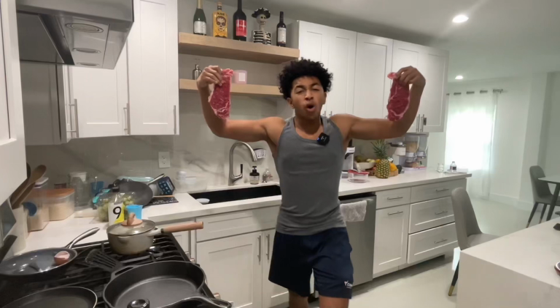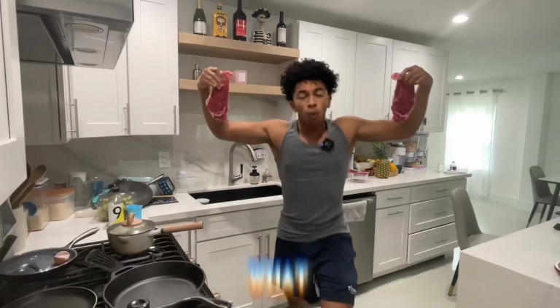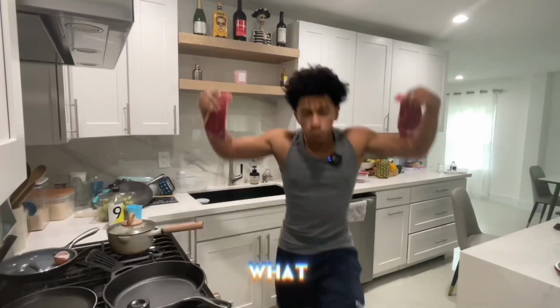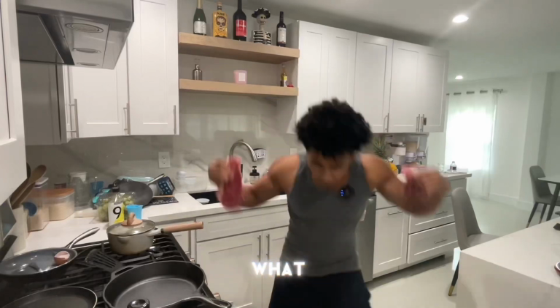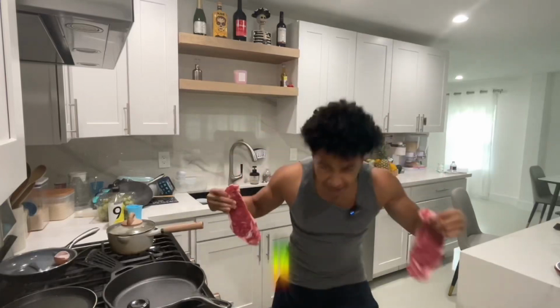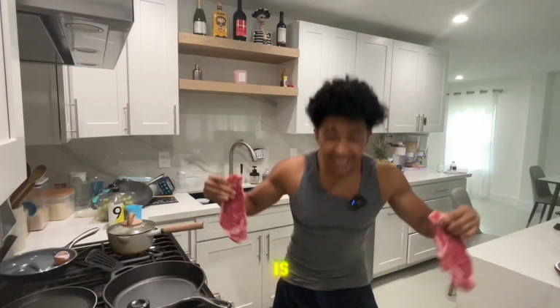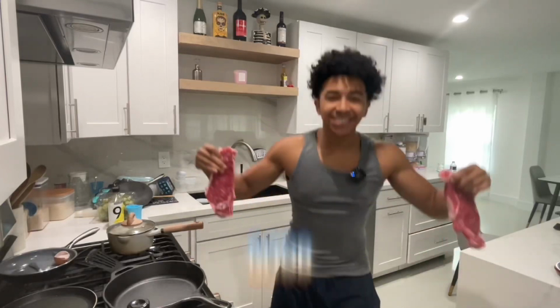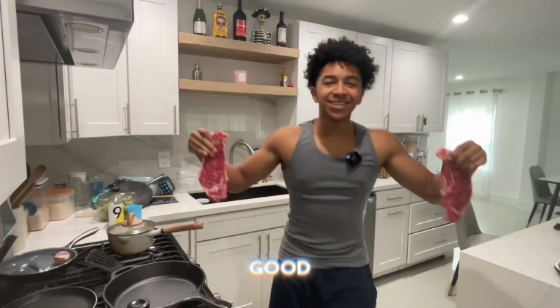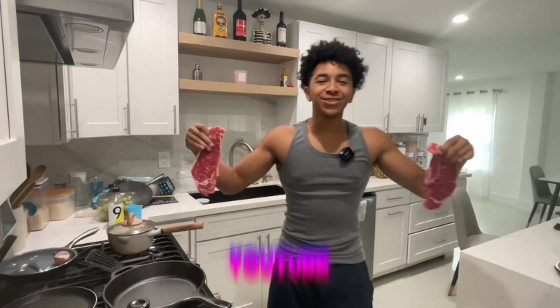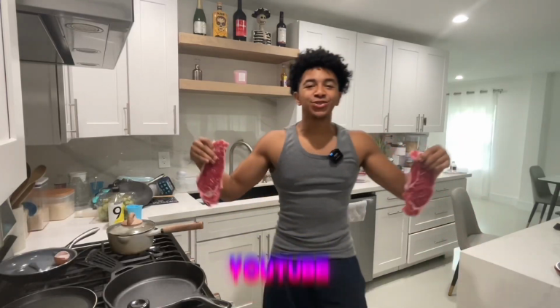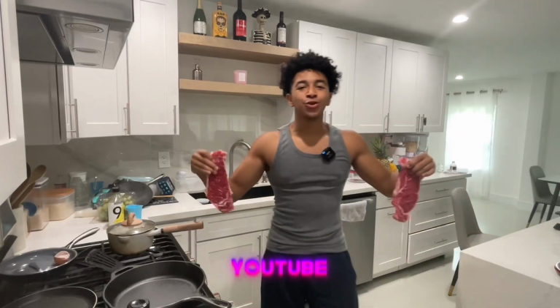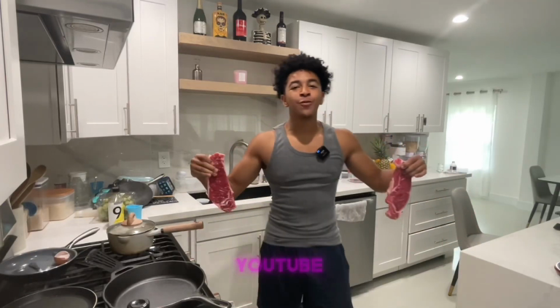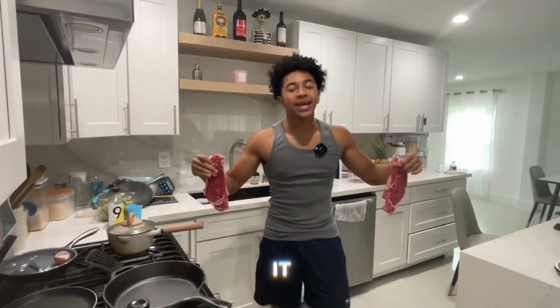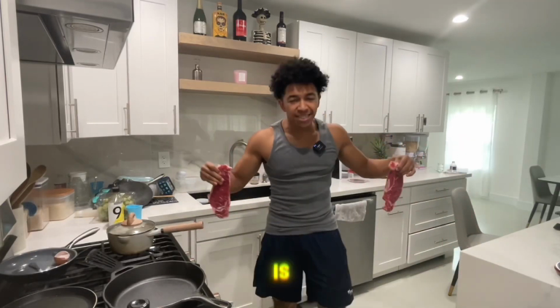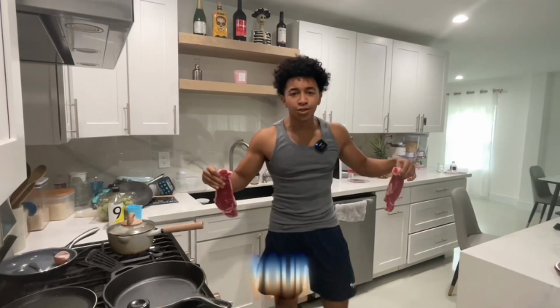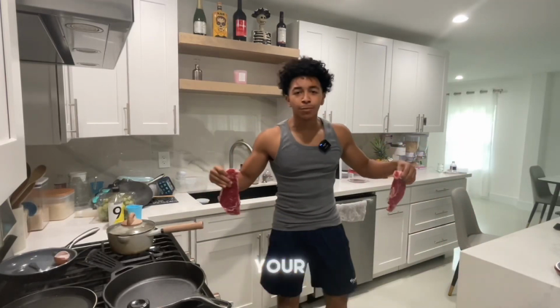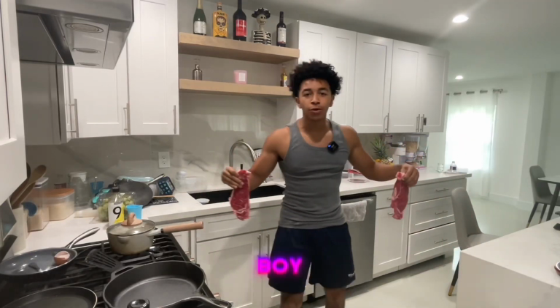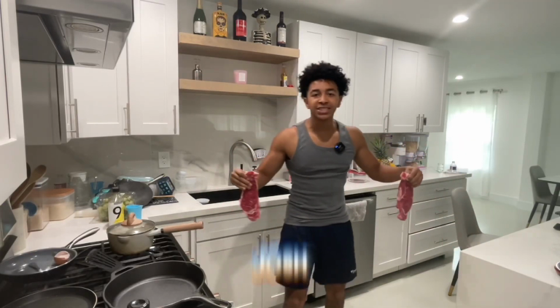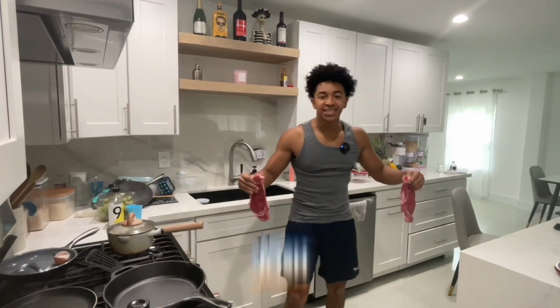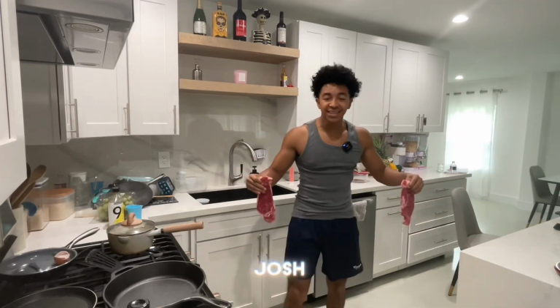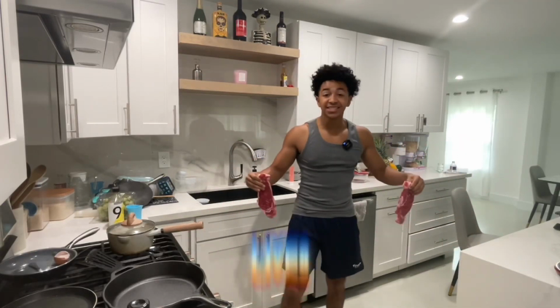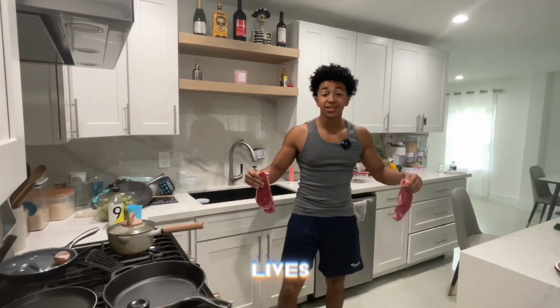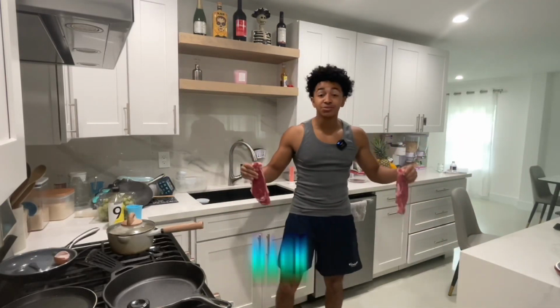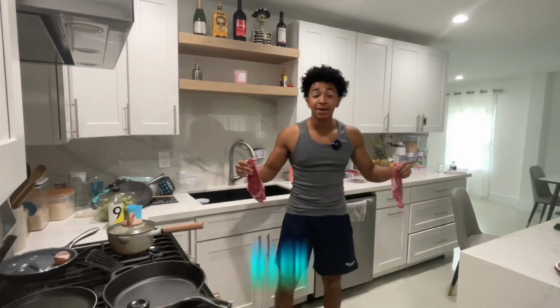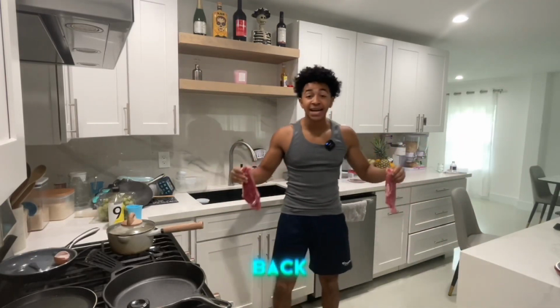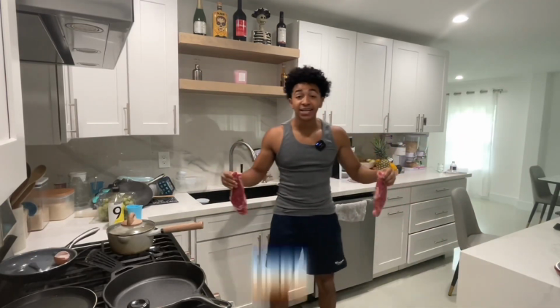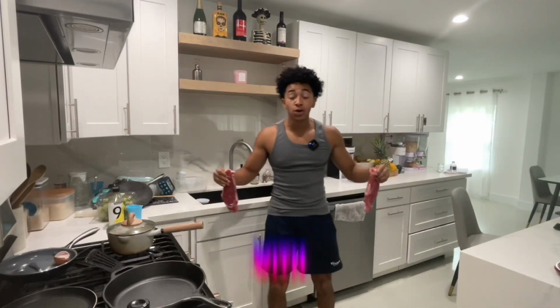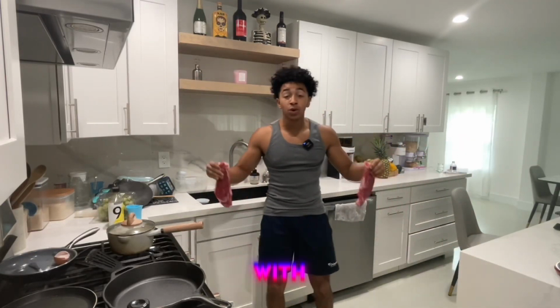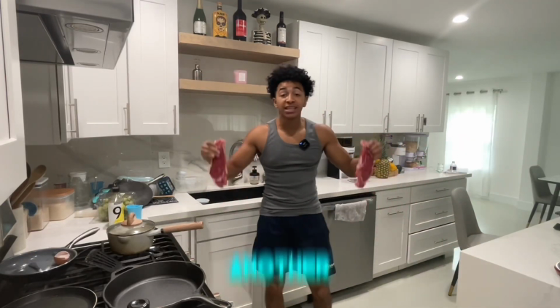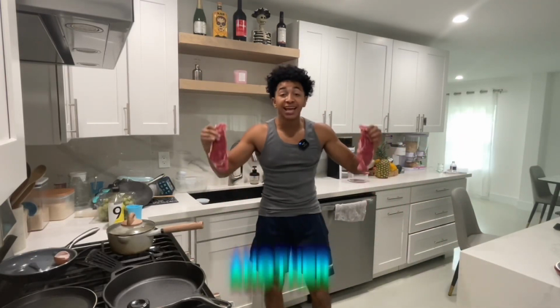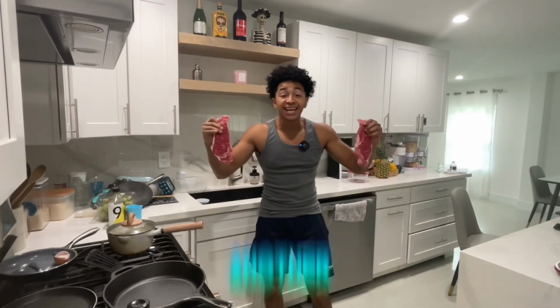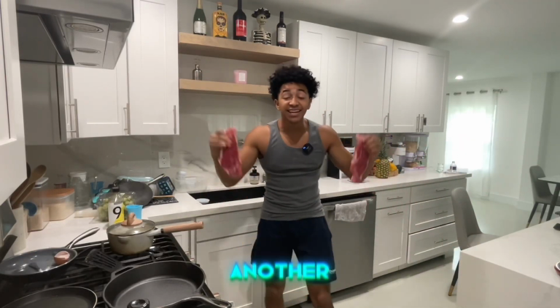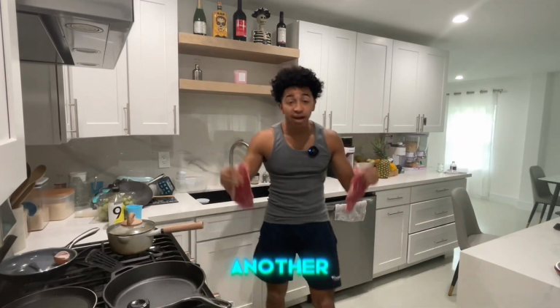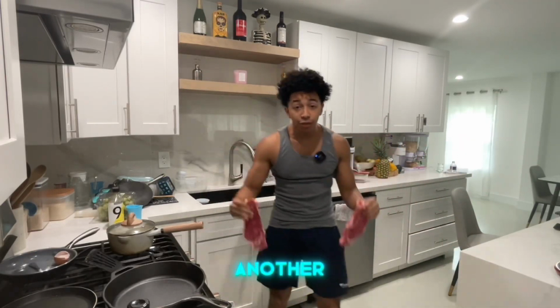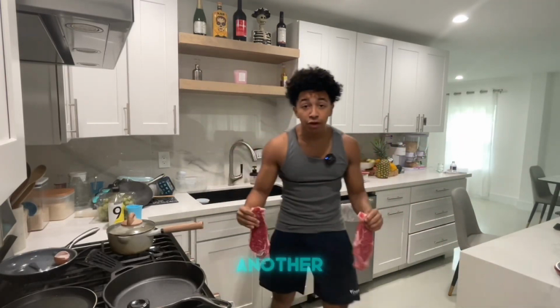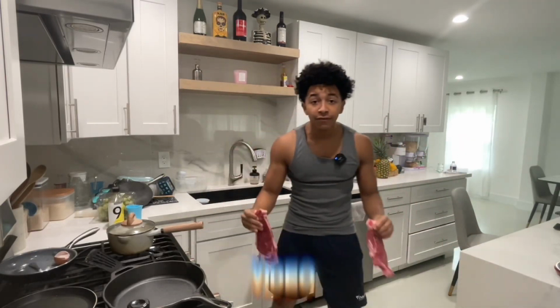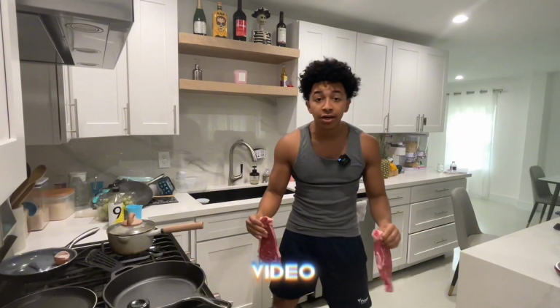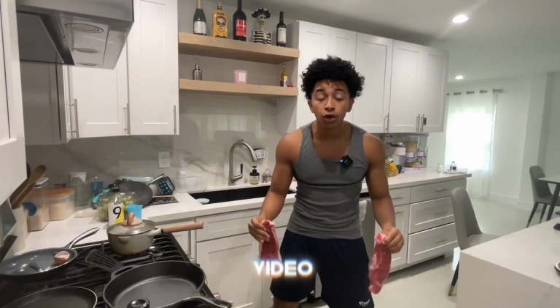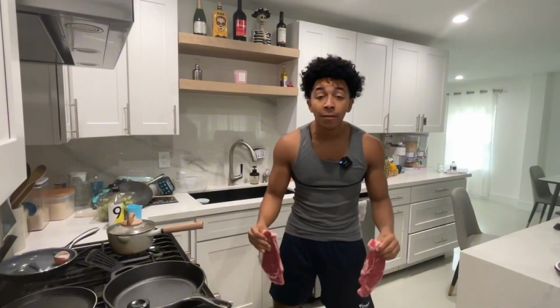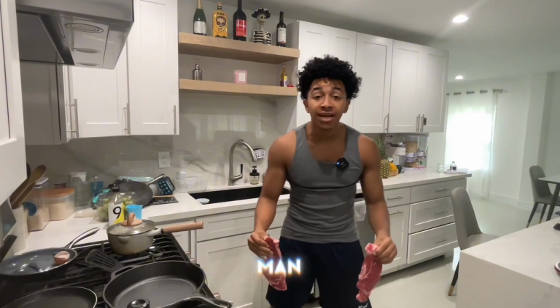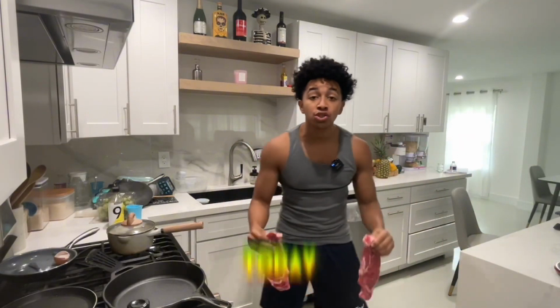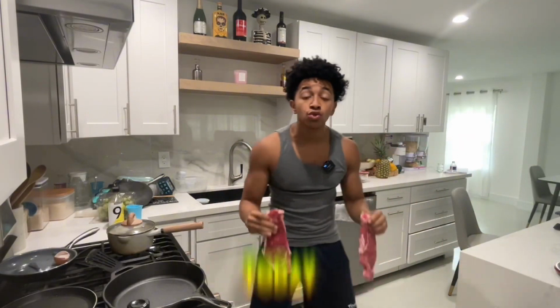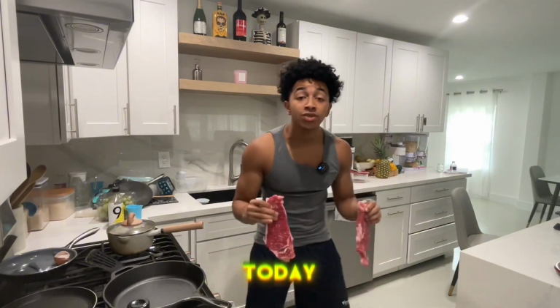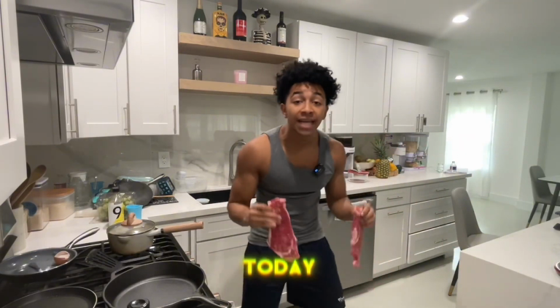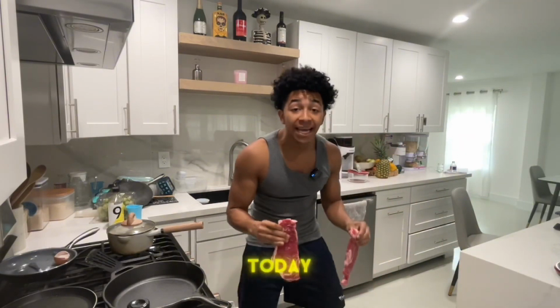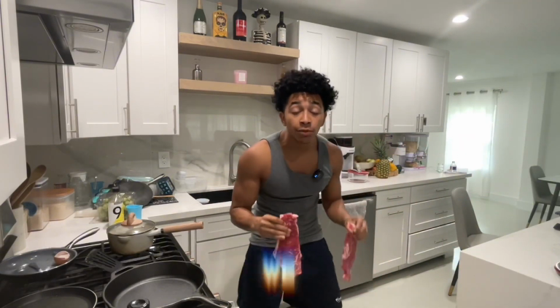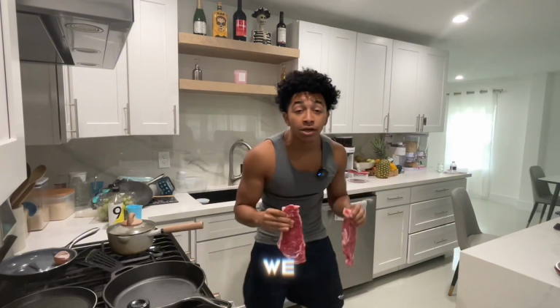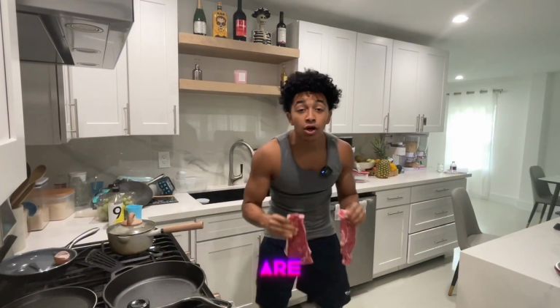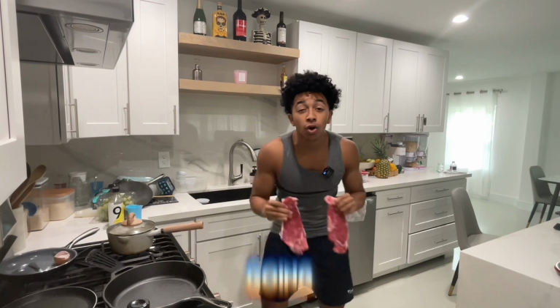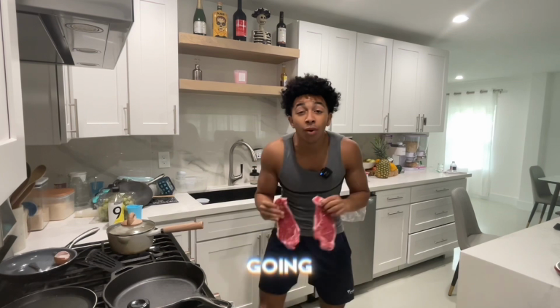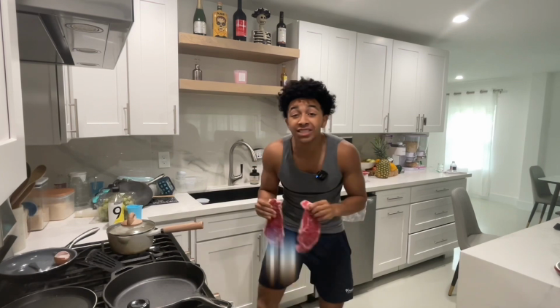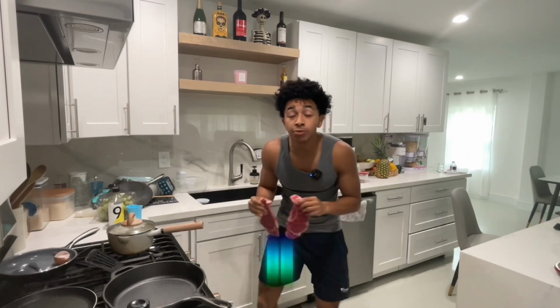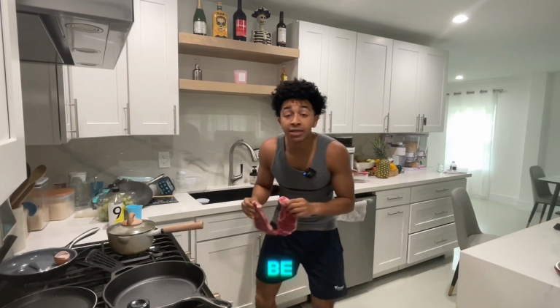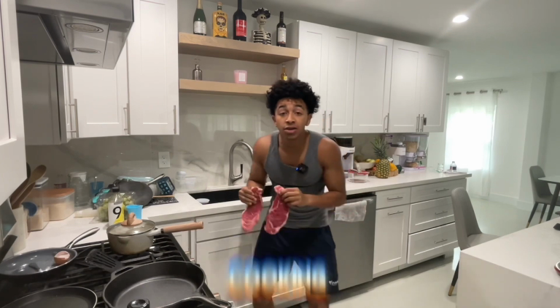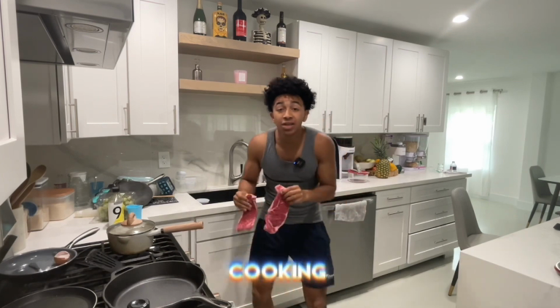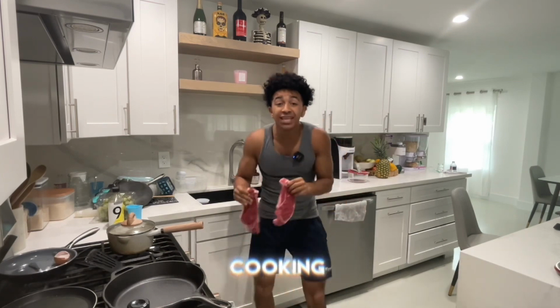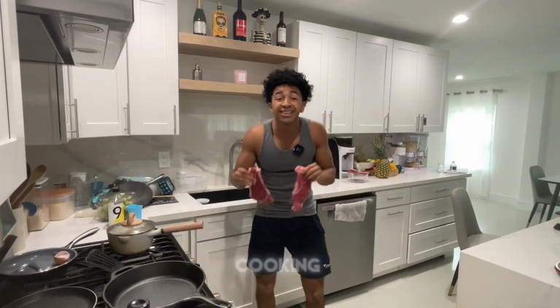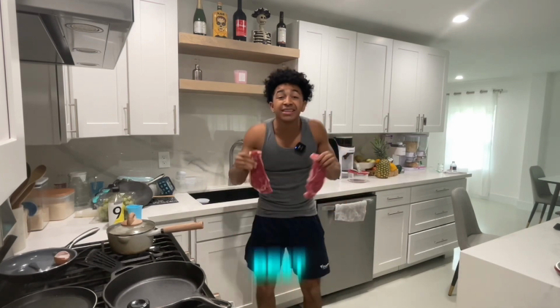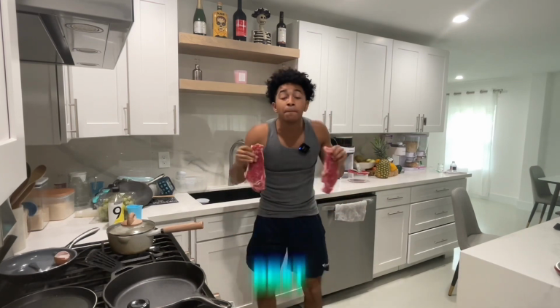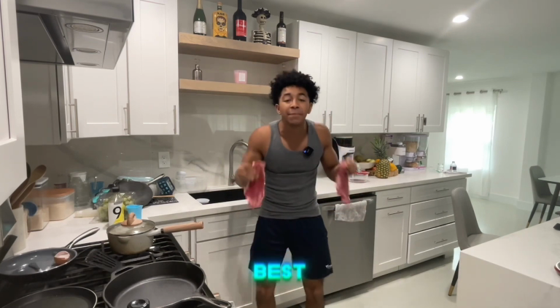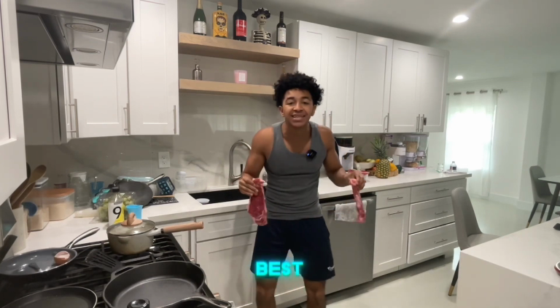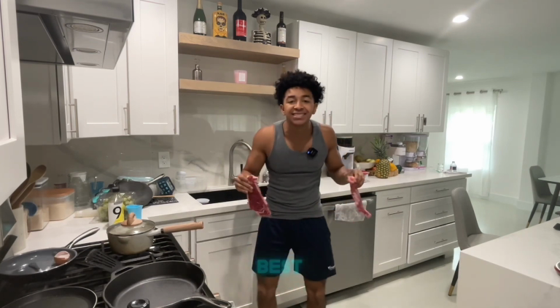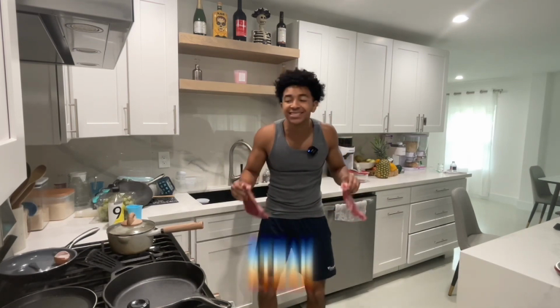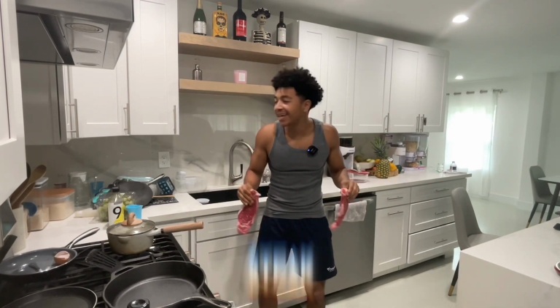What is good, YouTube? It is your boy Josh Loves back here with another video, man. Today we are going to be cooking the best steak.